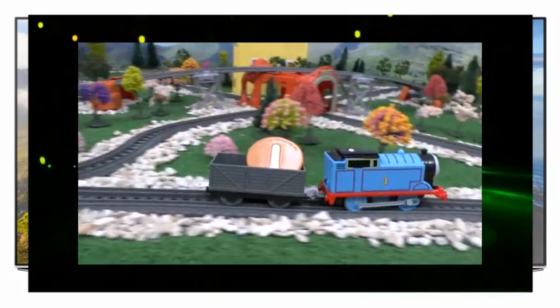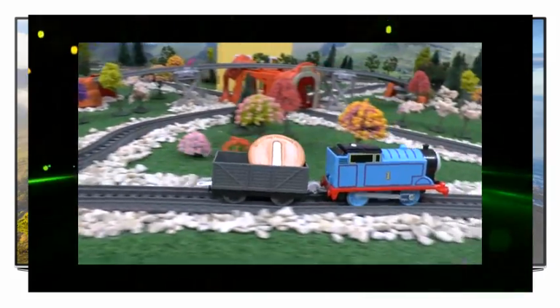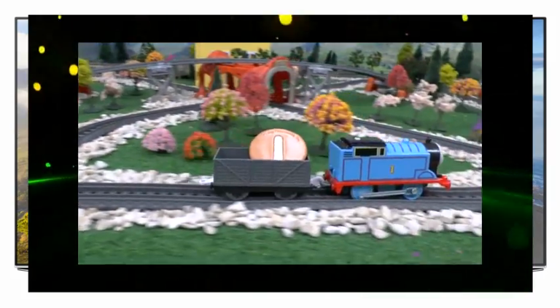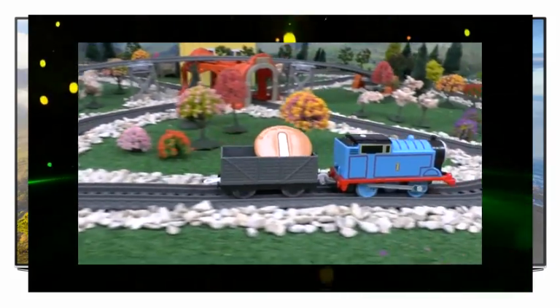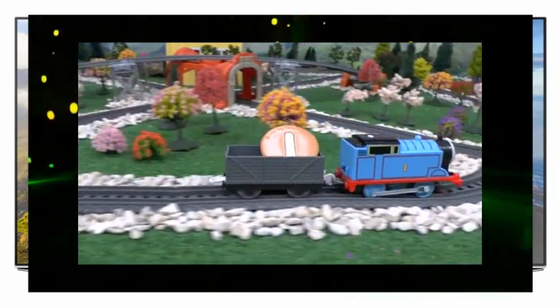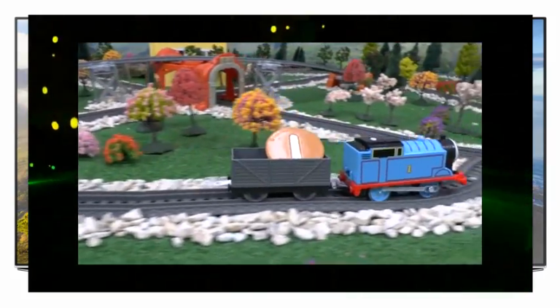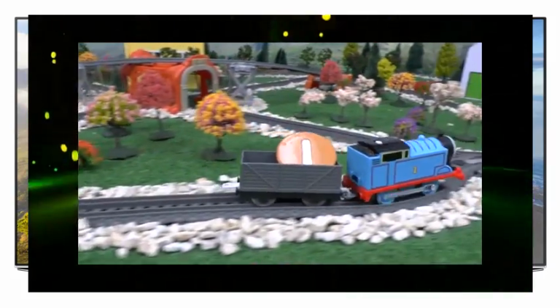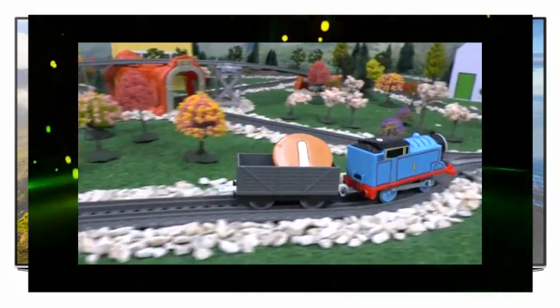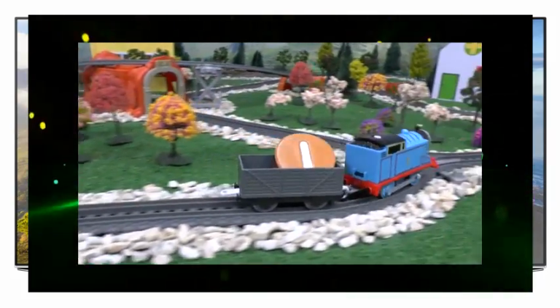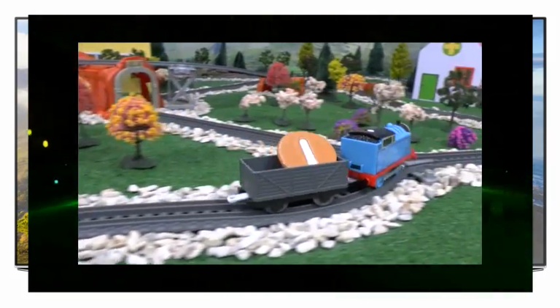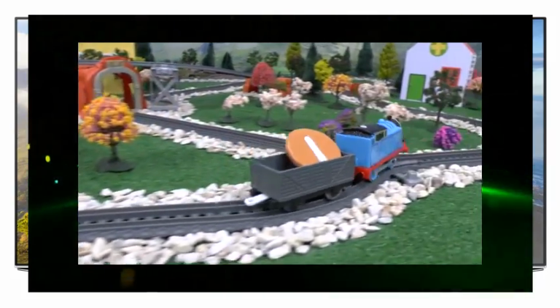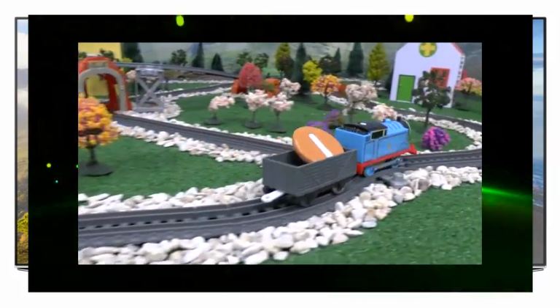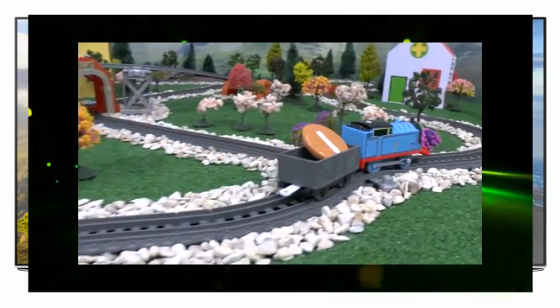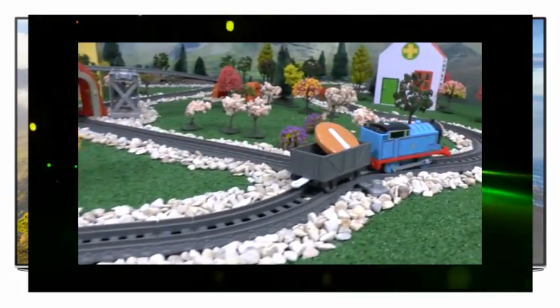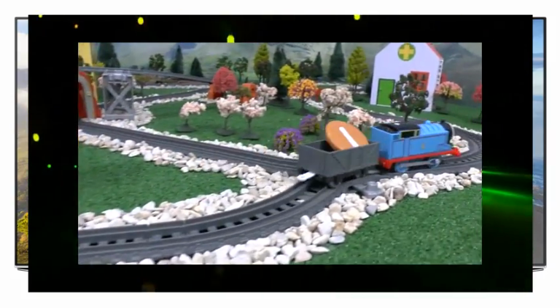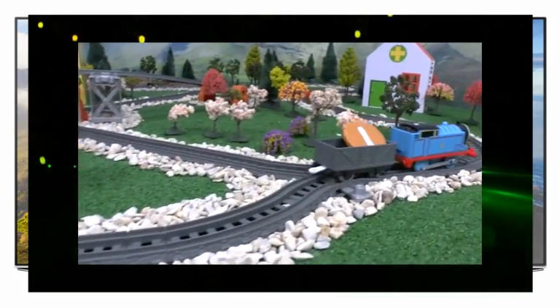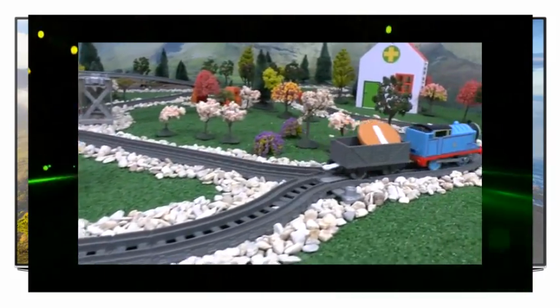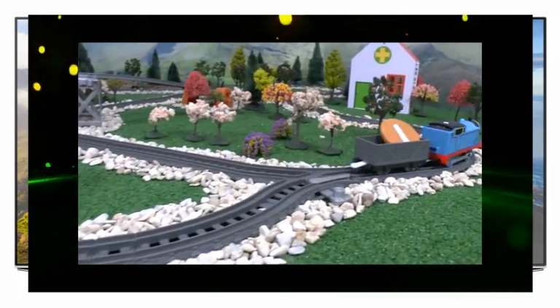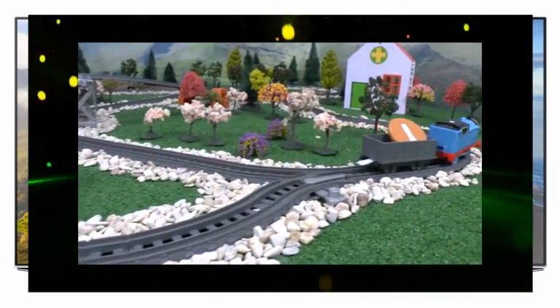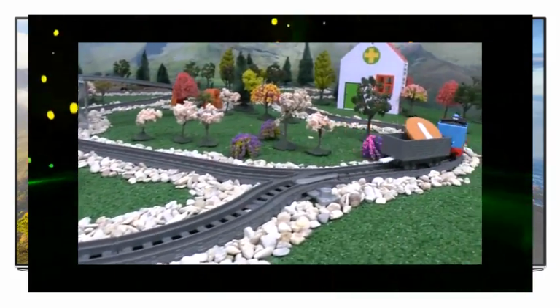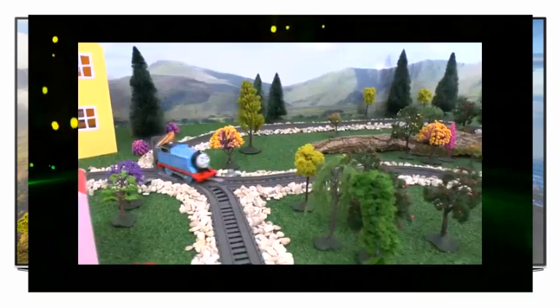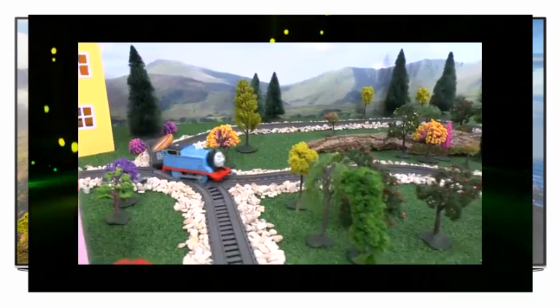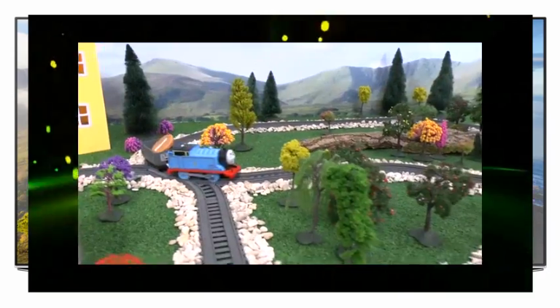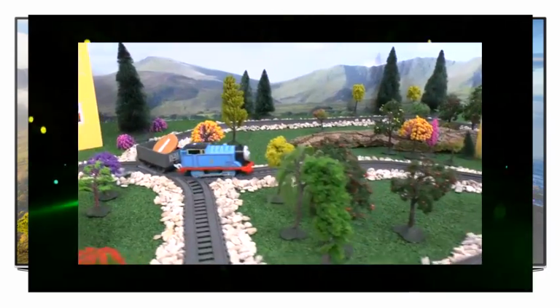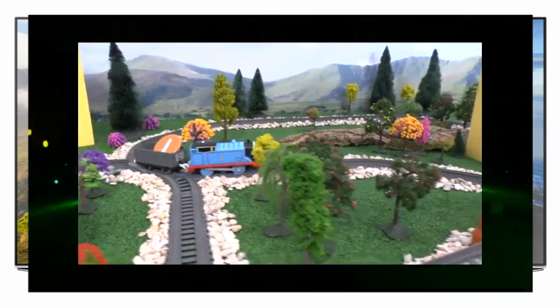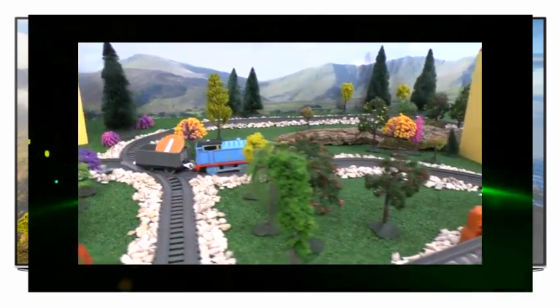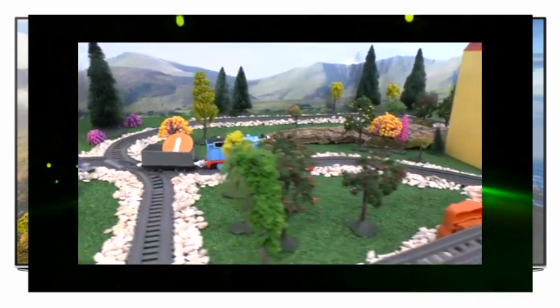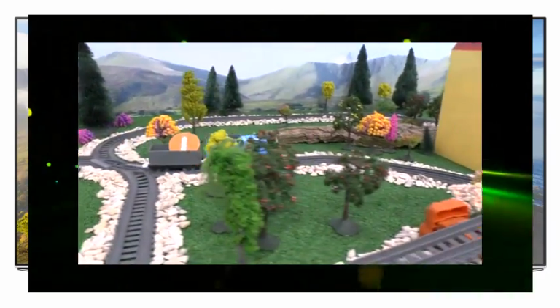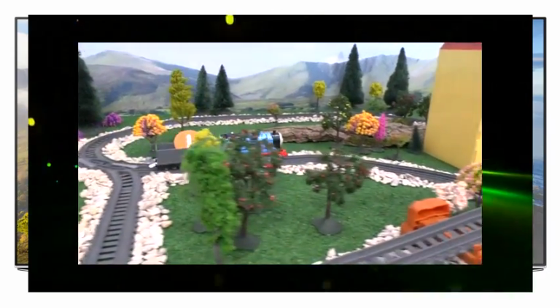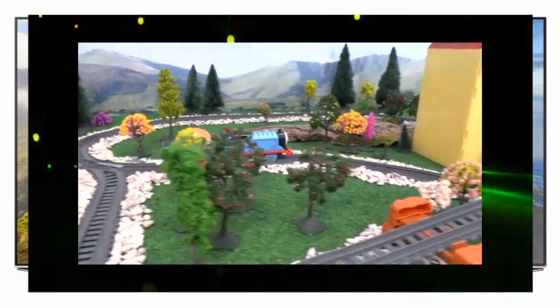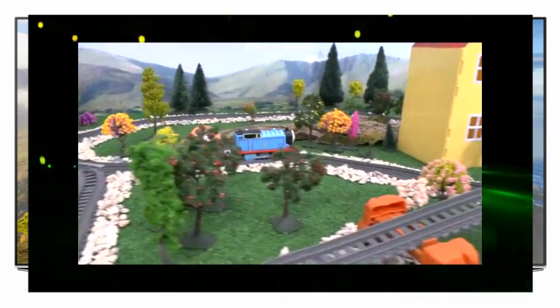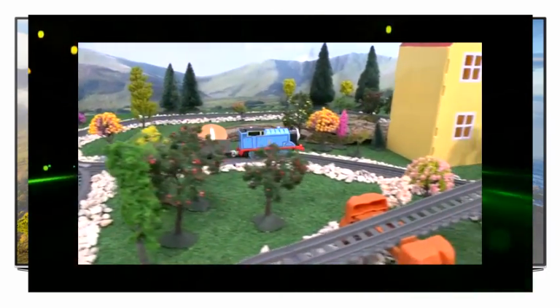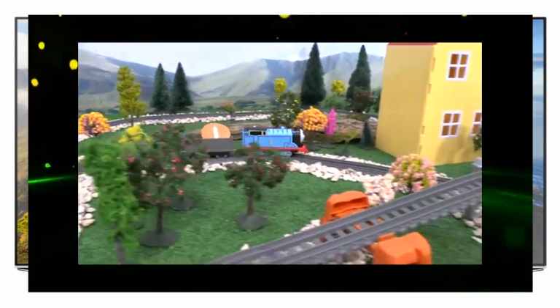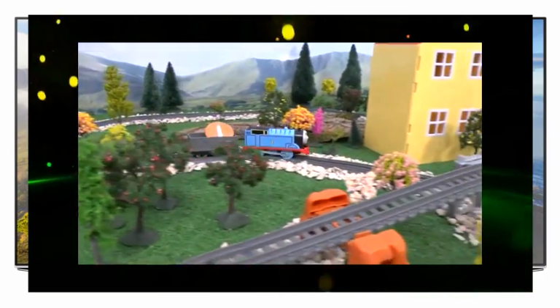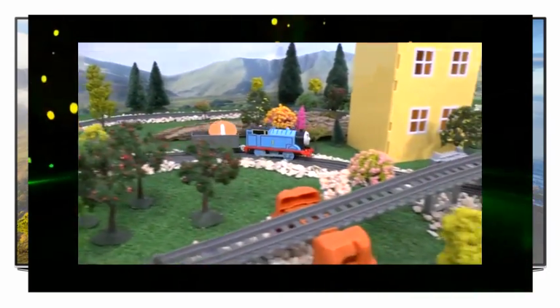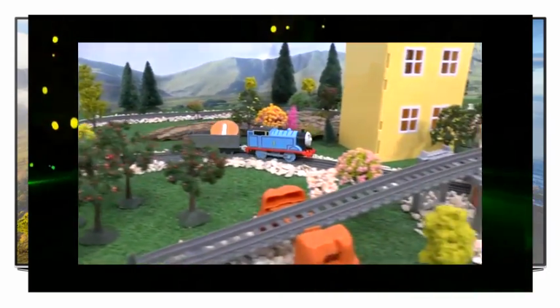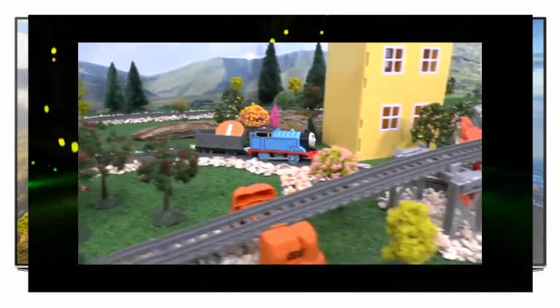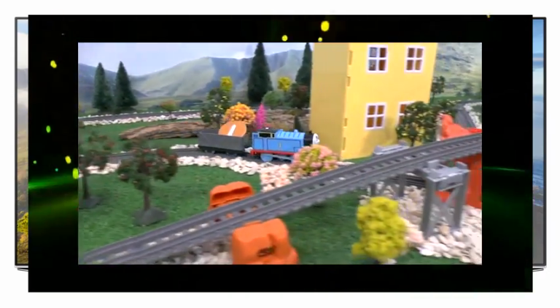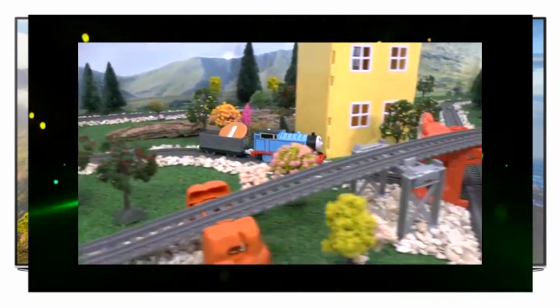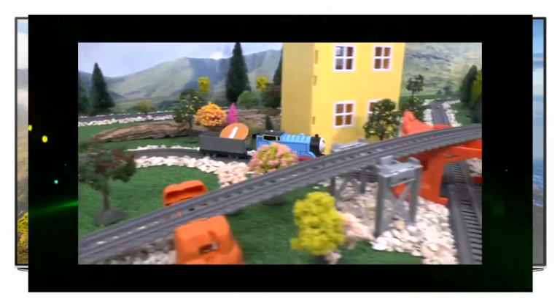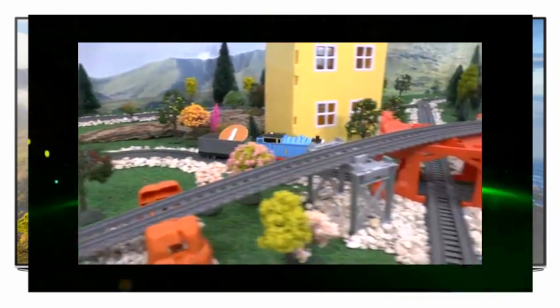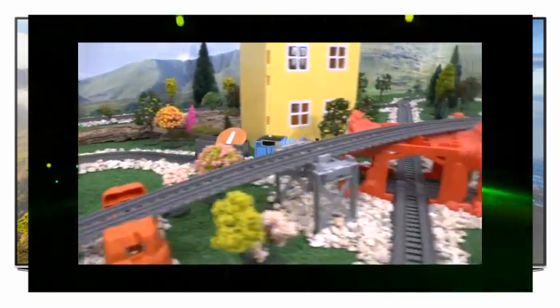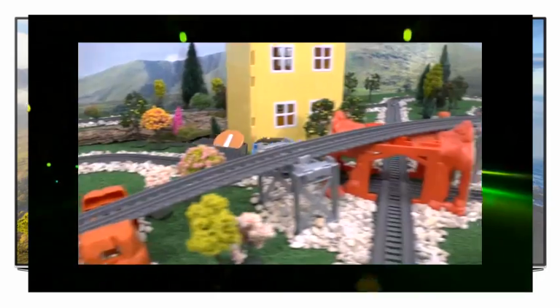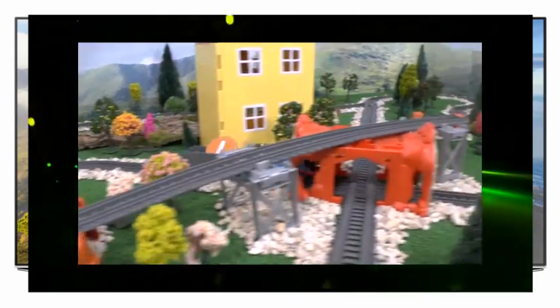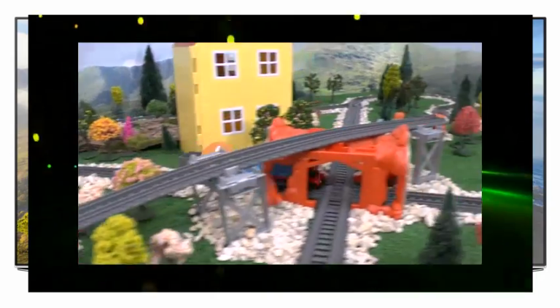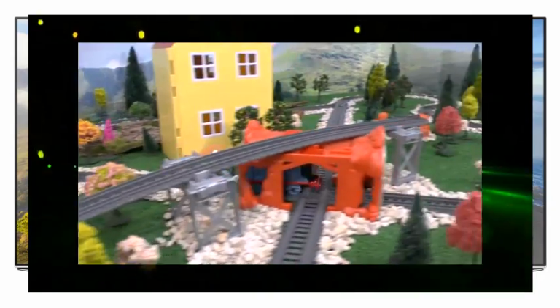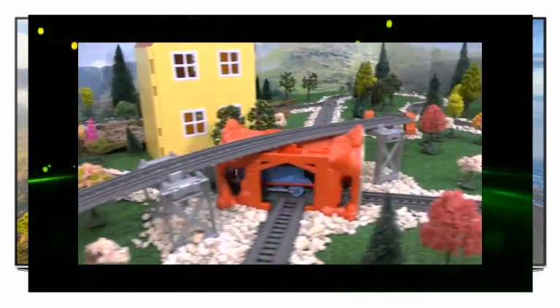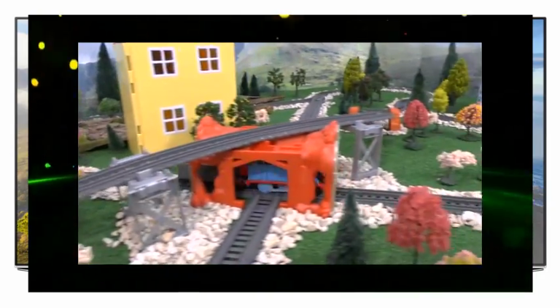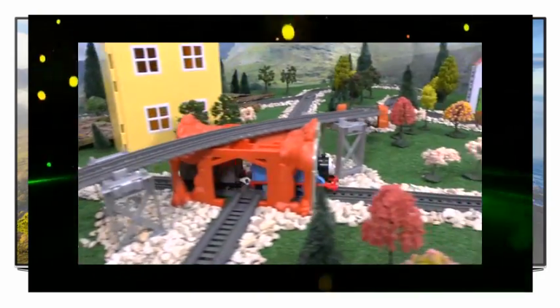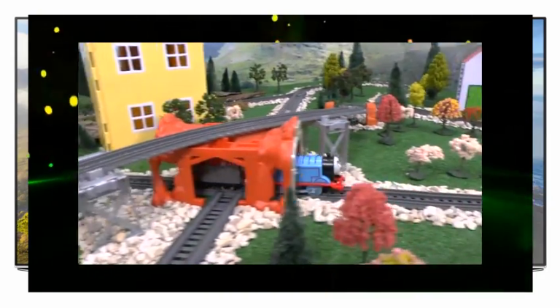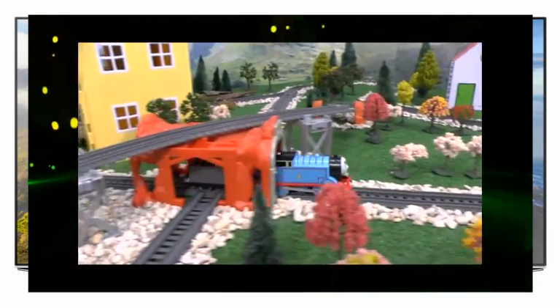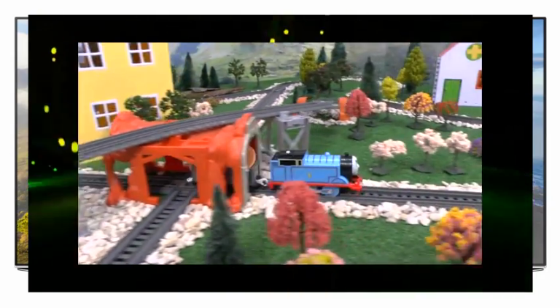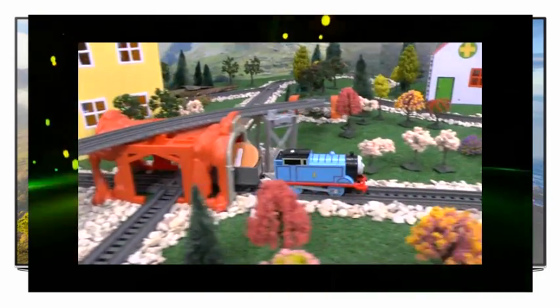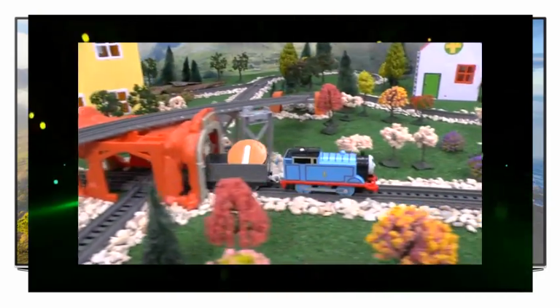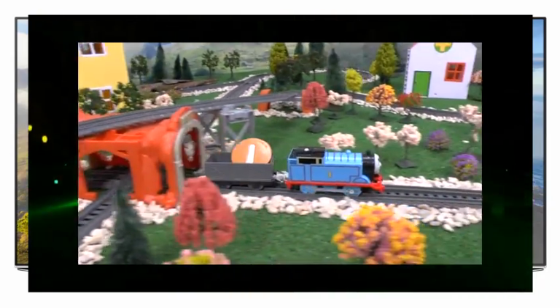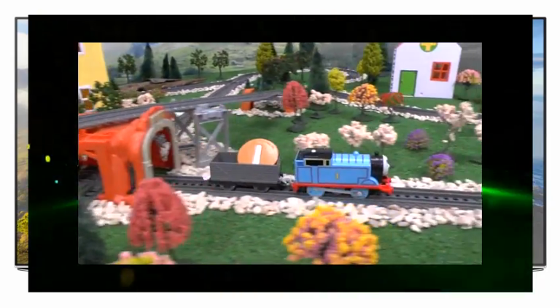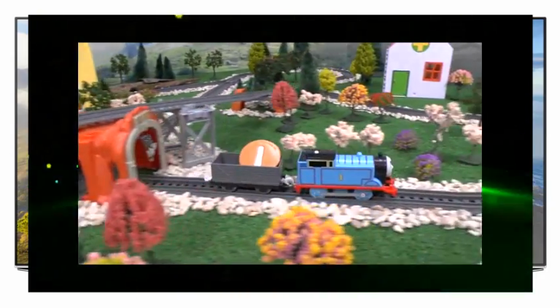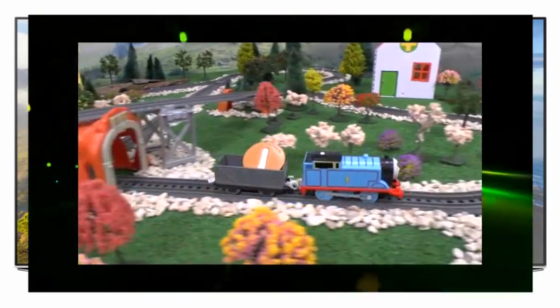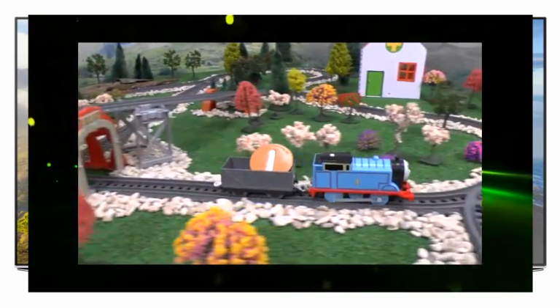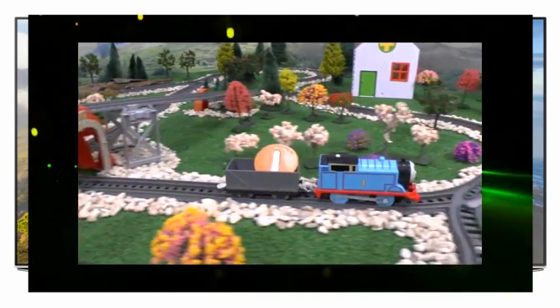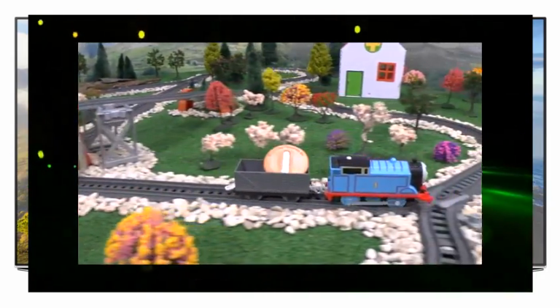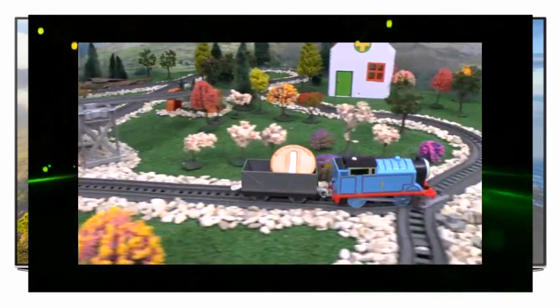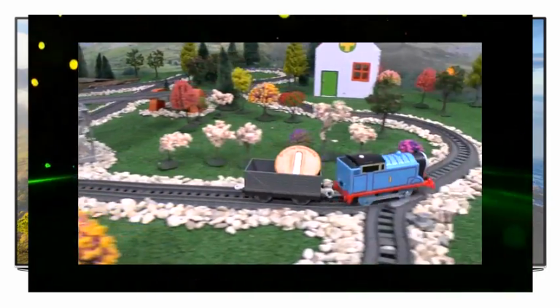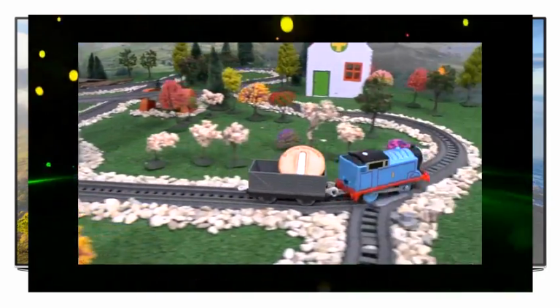Thomas is the number one engine, has the number one painted on his side and is pulling one truck.